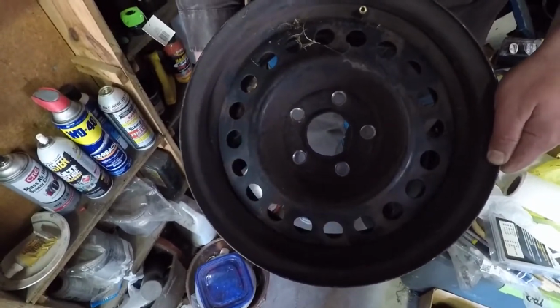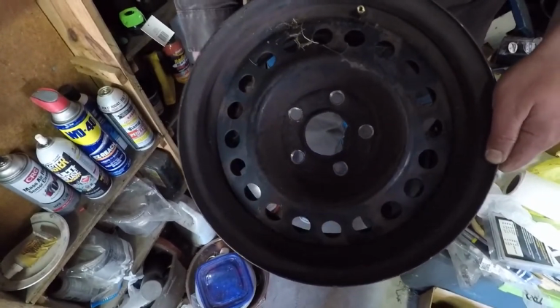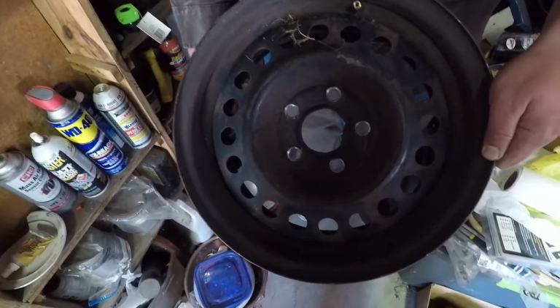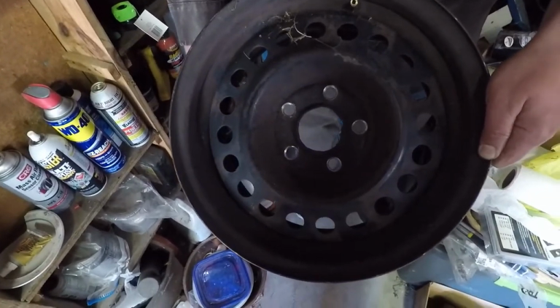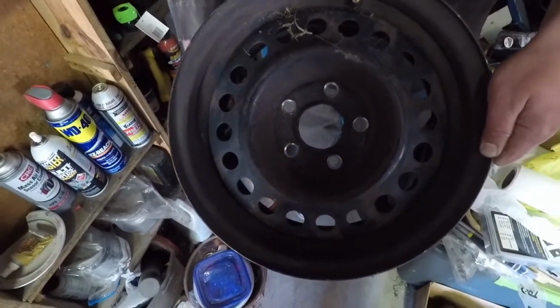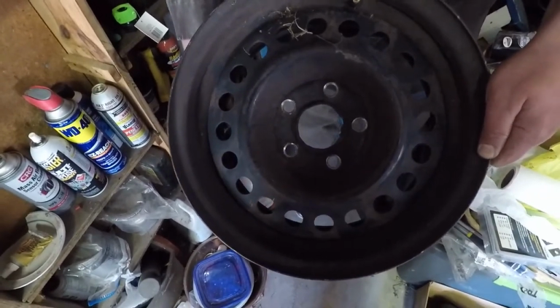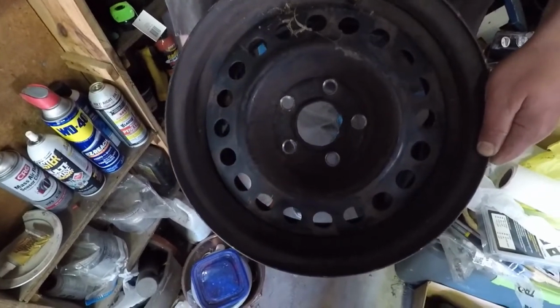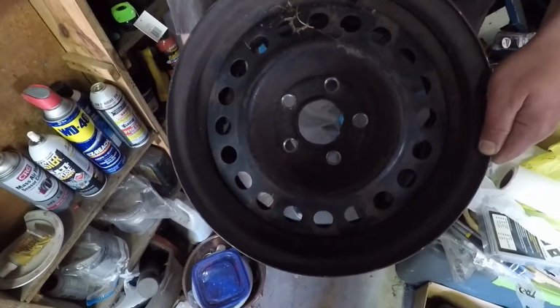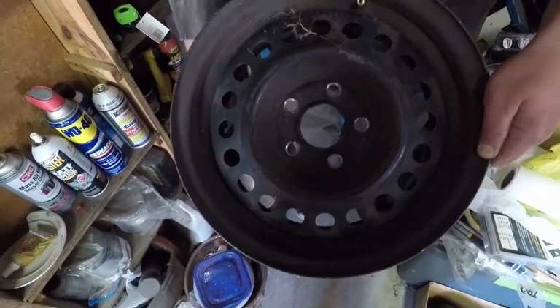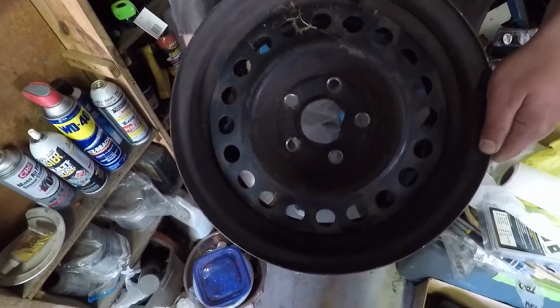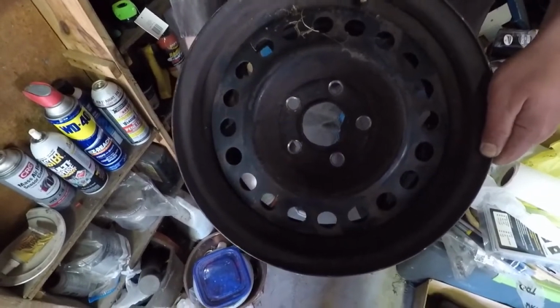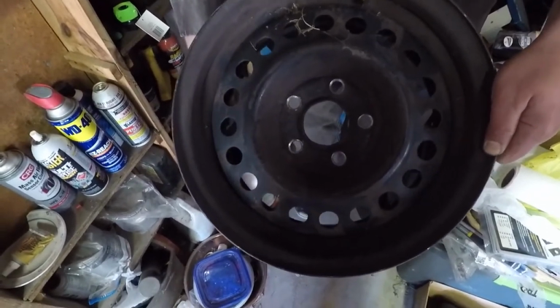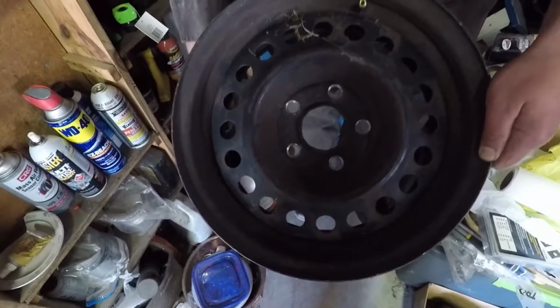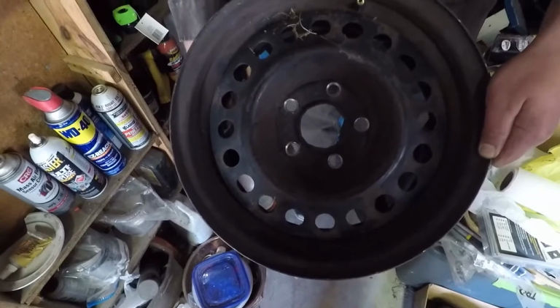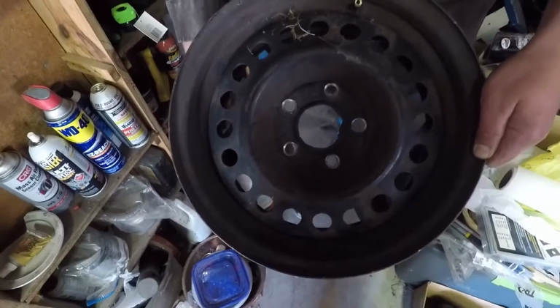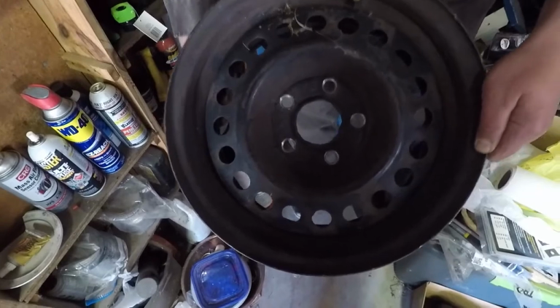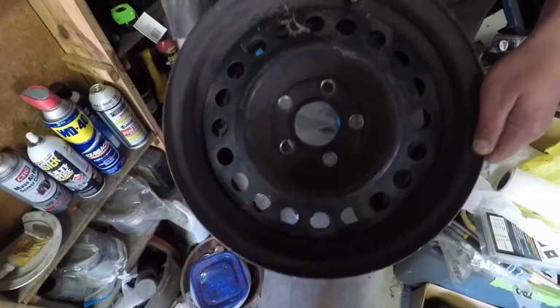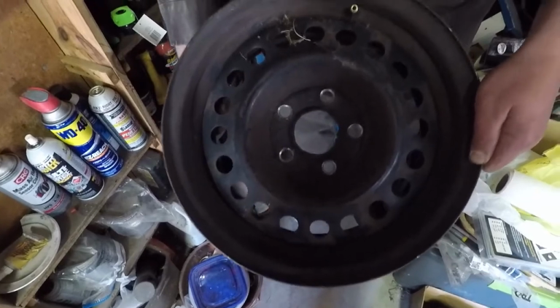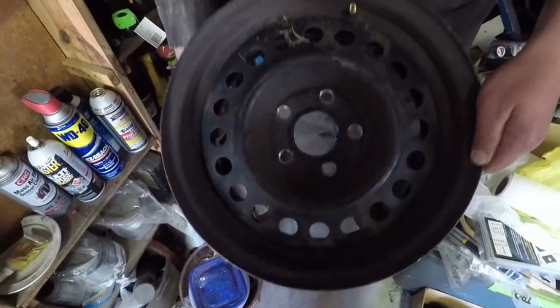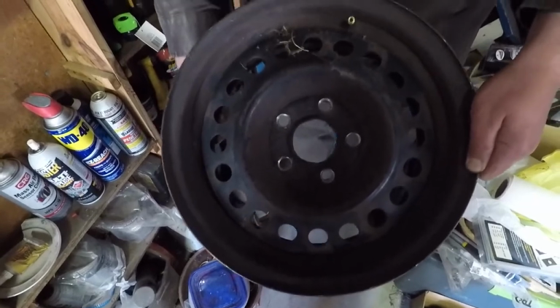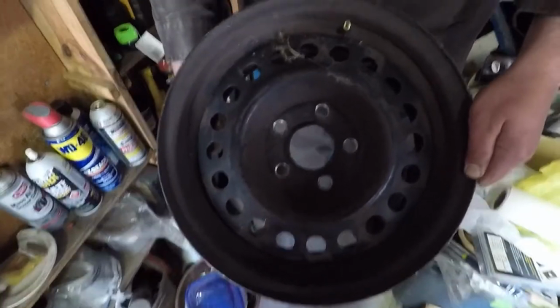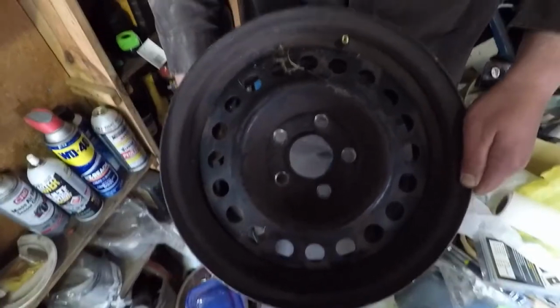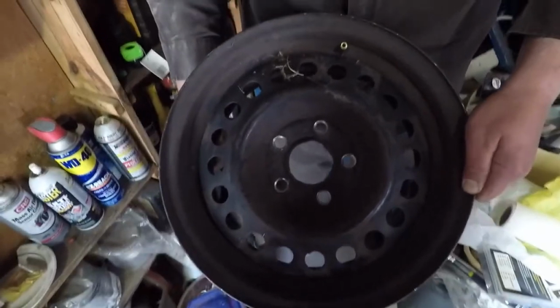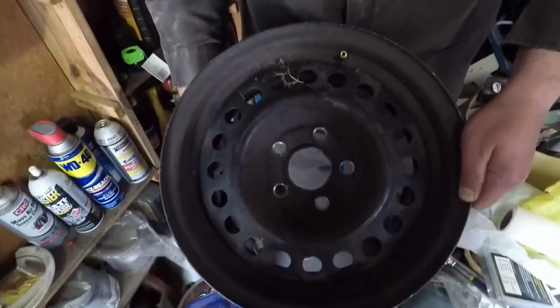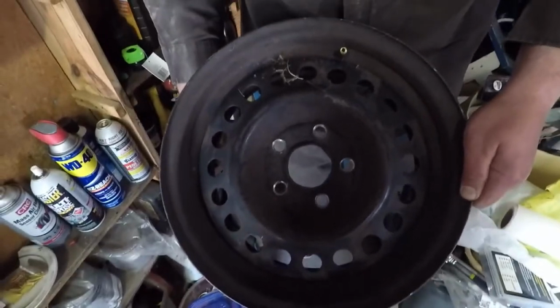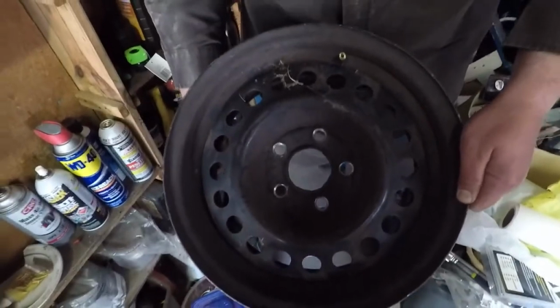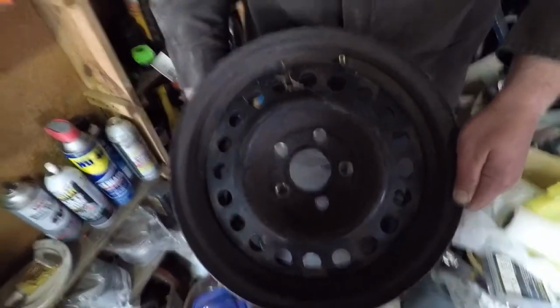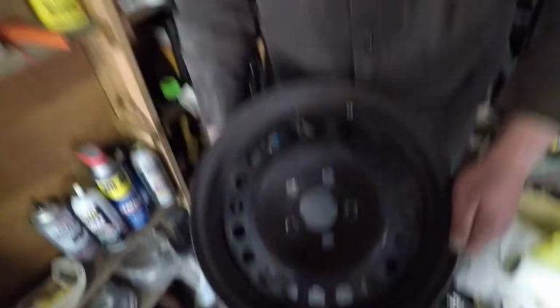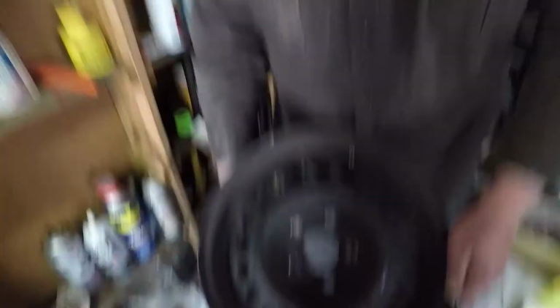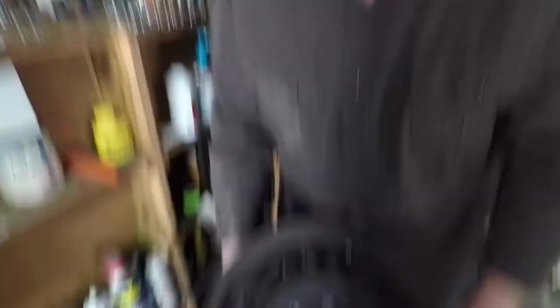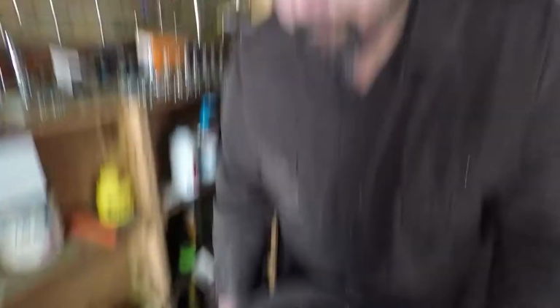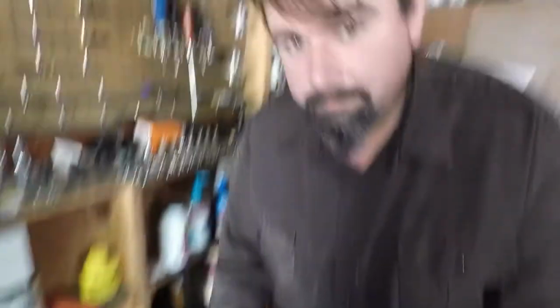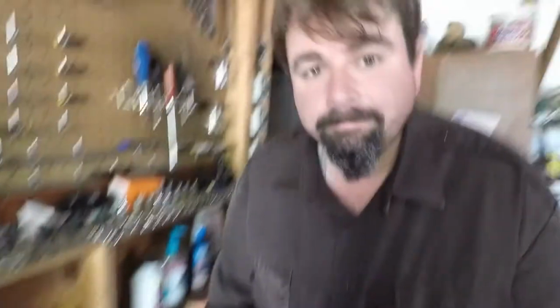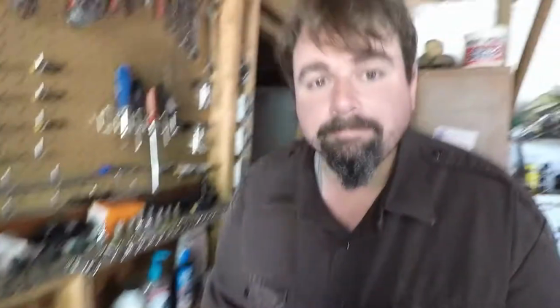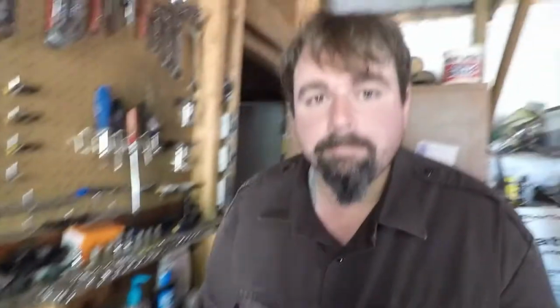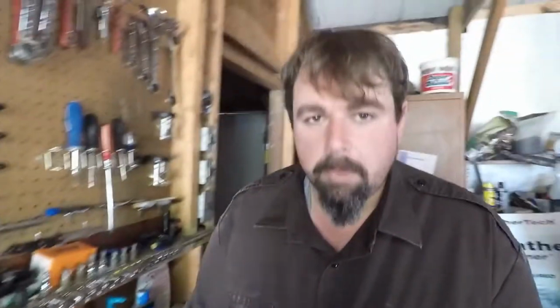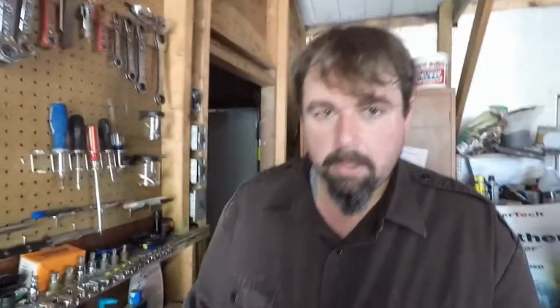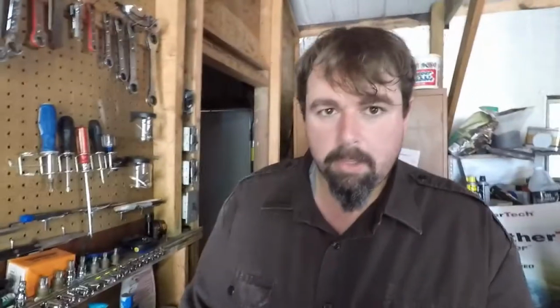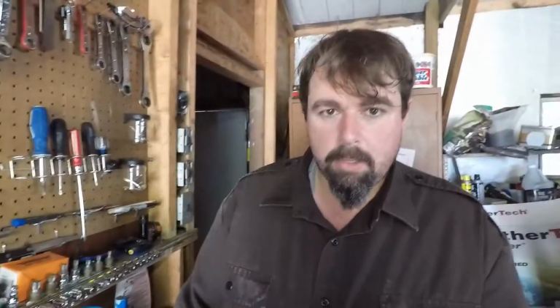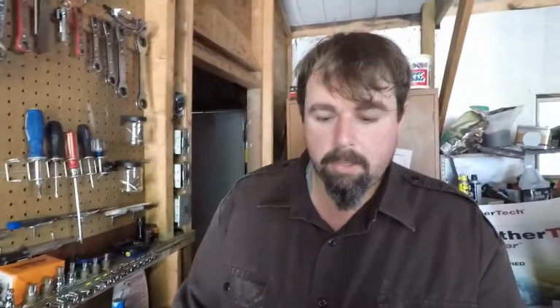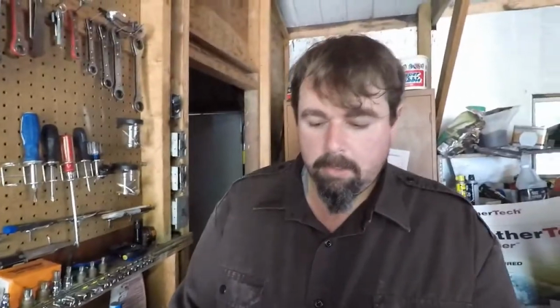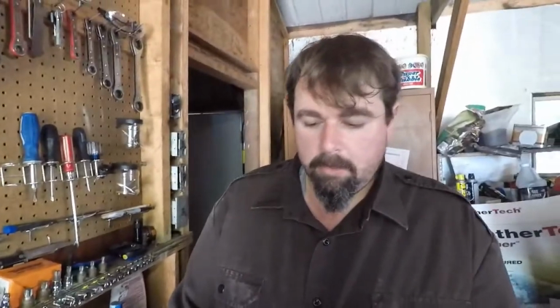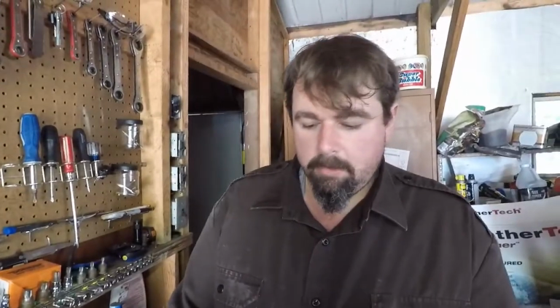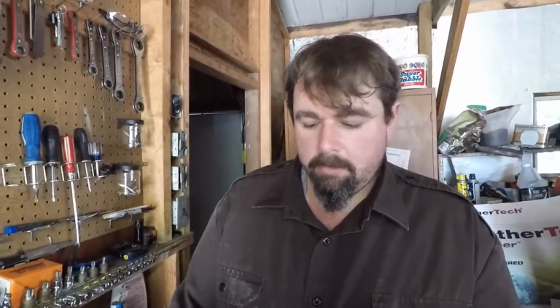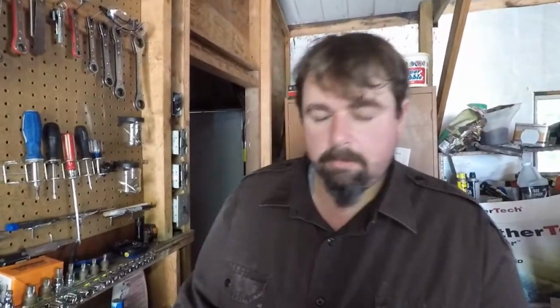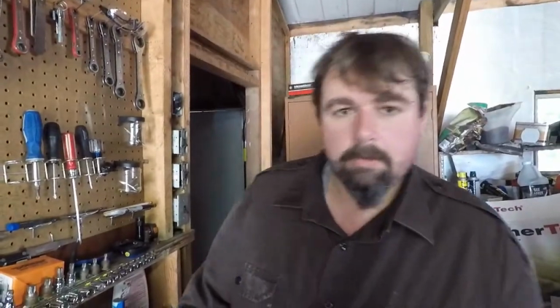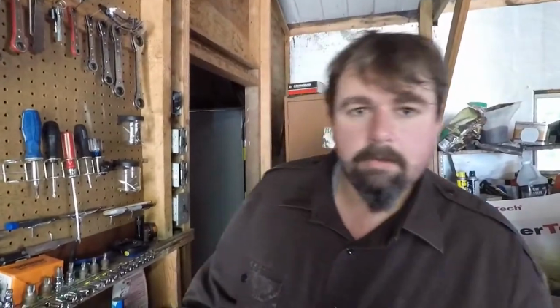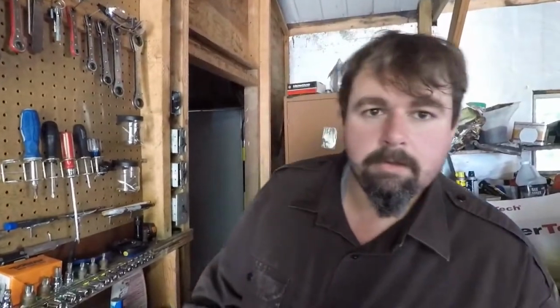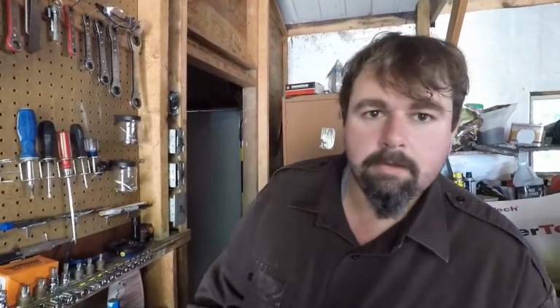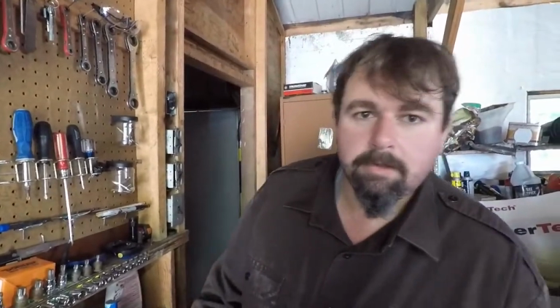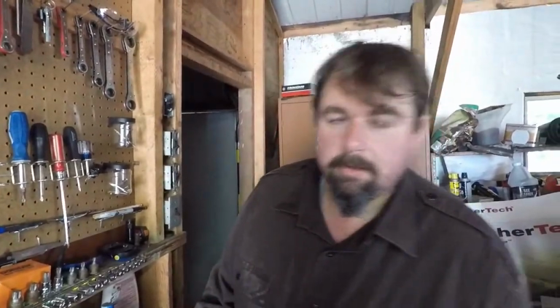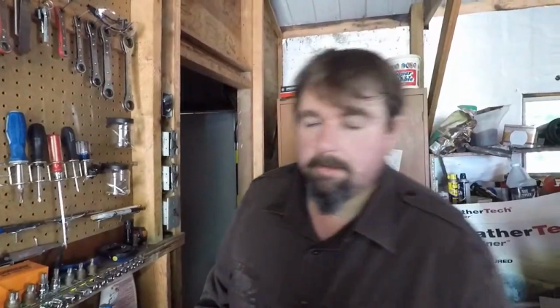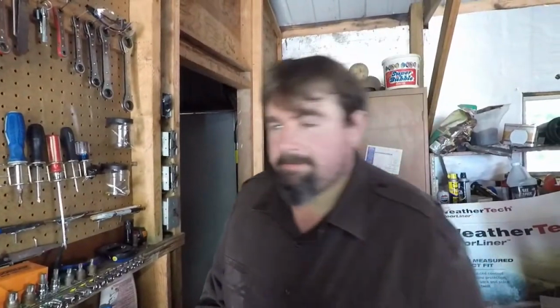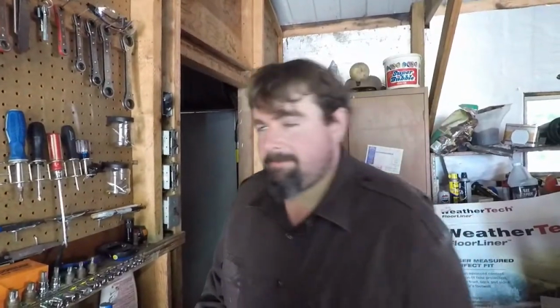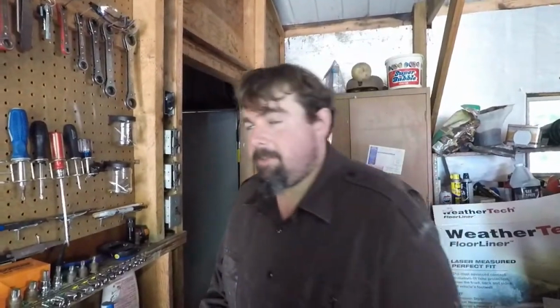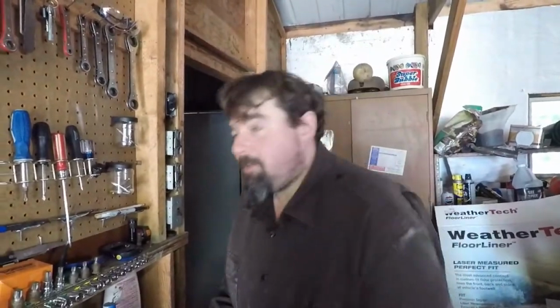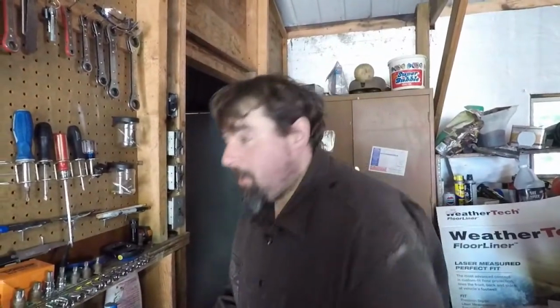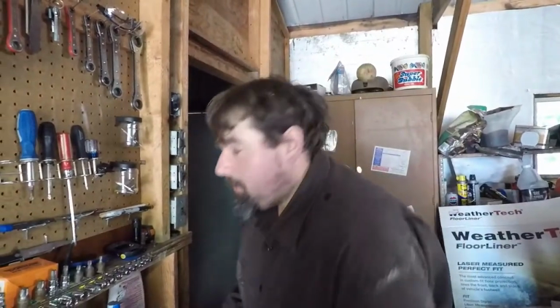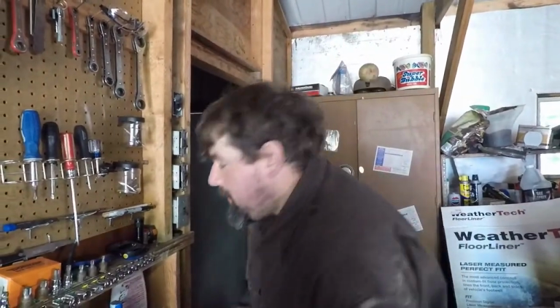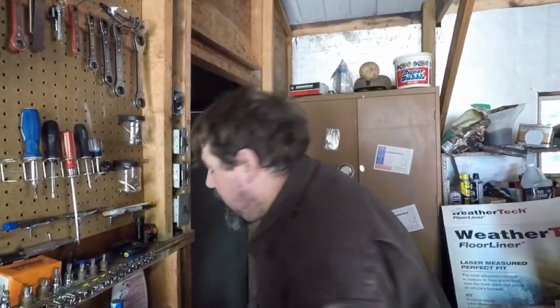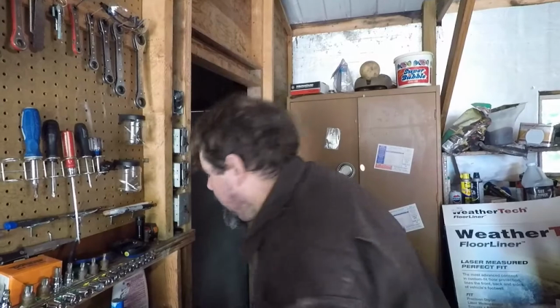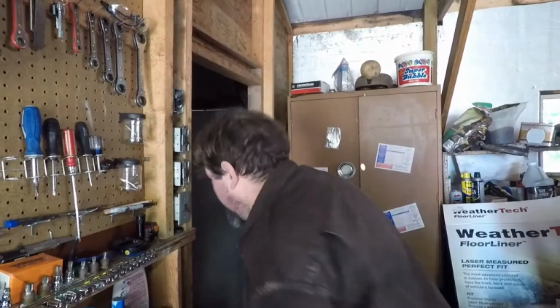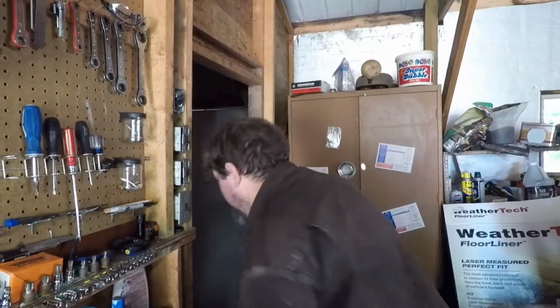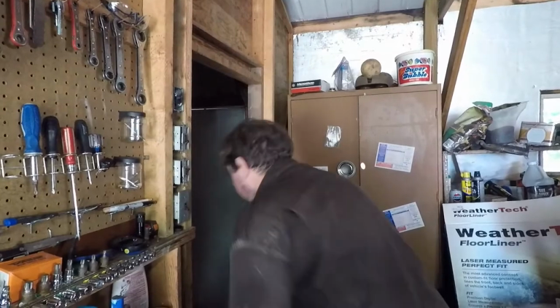This is what happens when you abuse an impact driver. That's why you just stand on it, right? Don't stand on it.